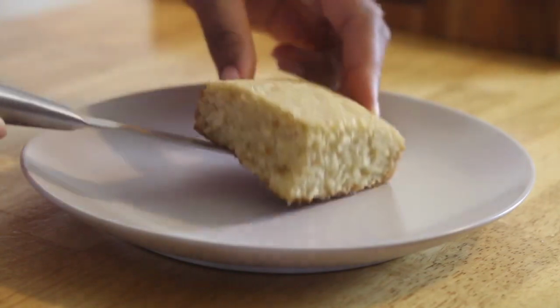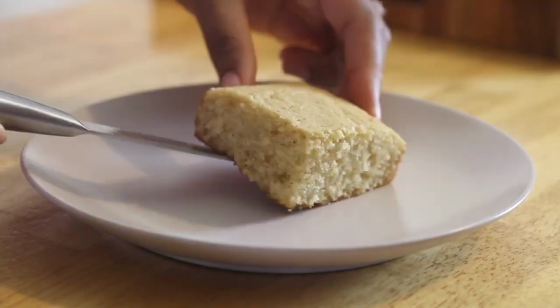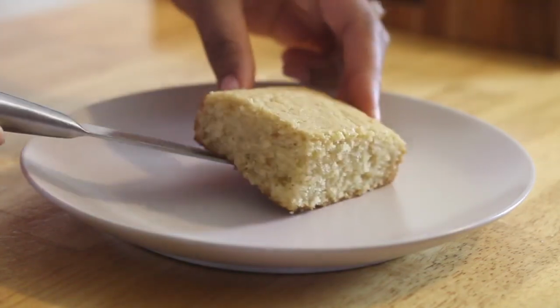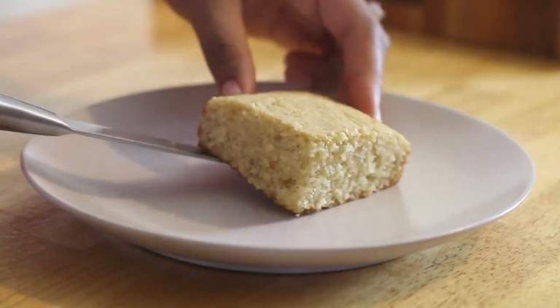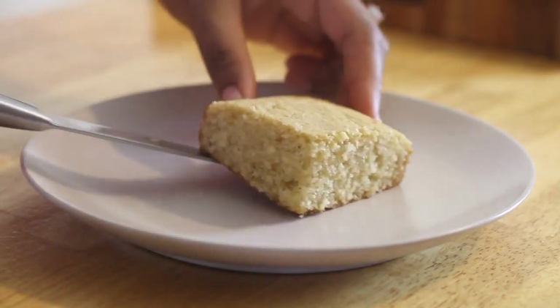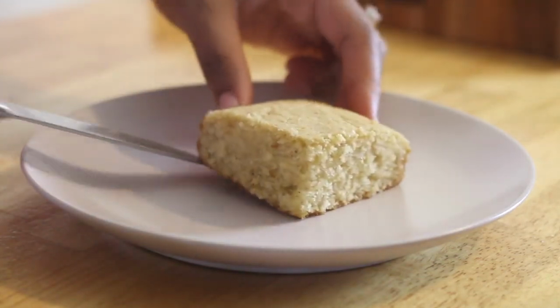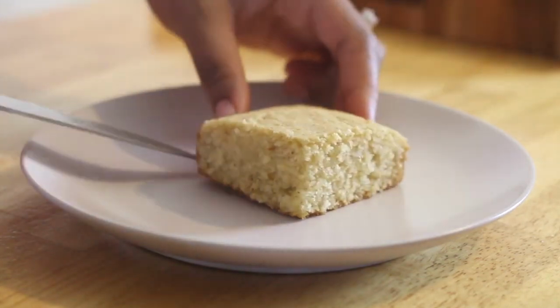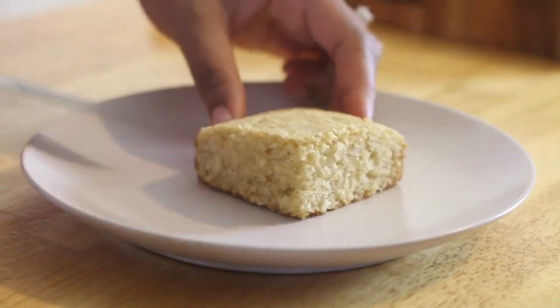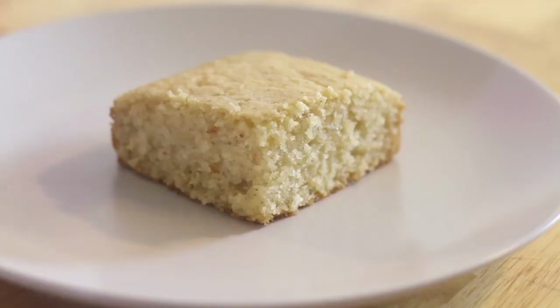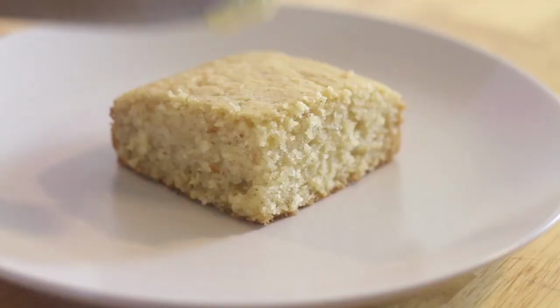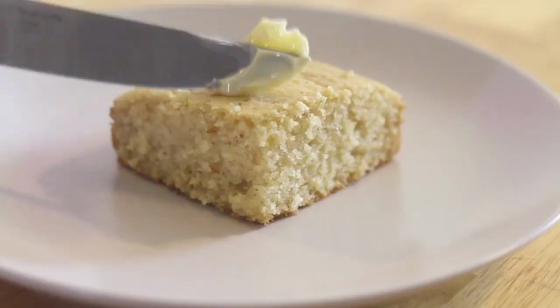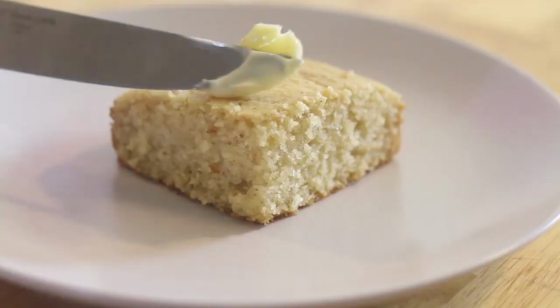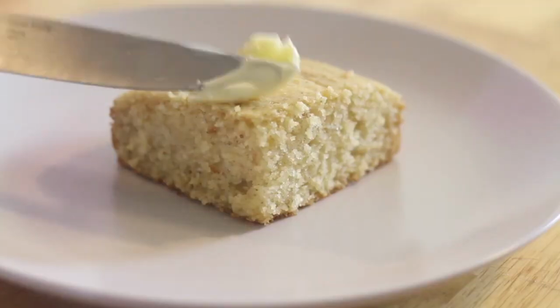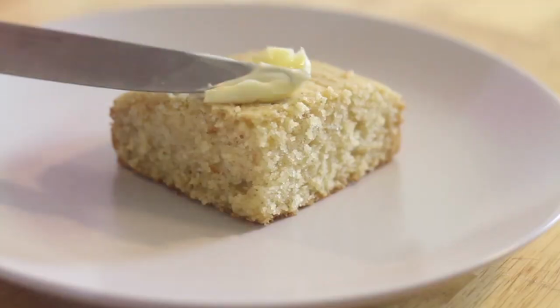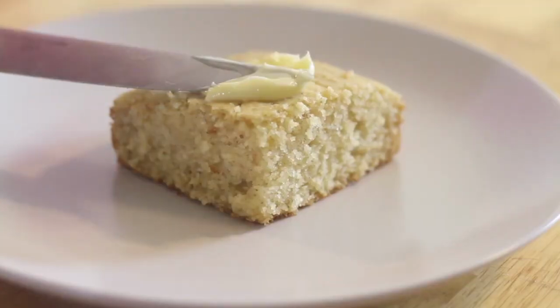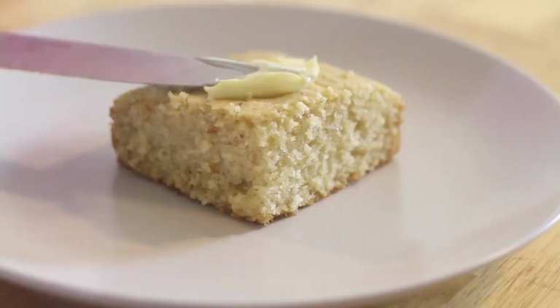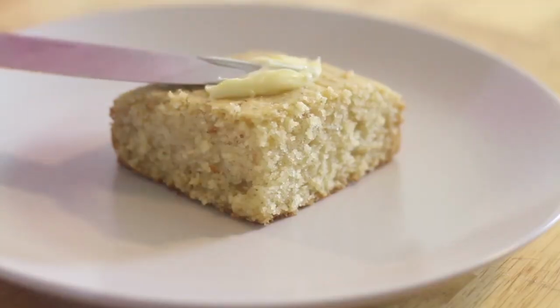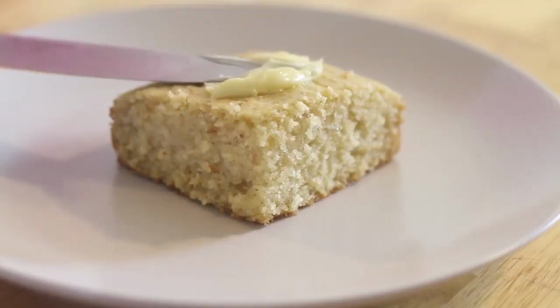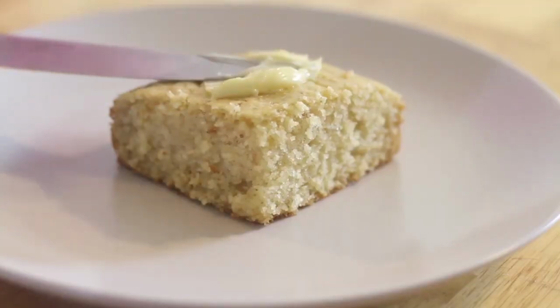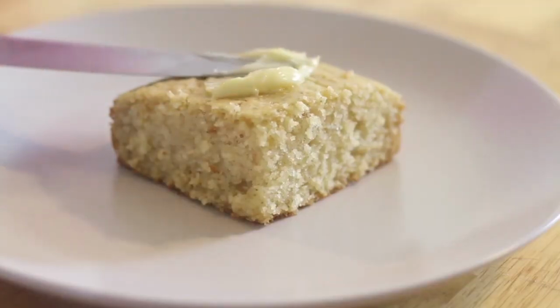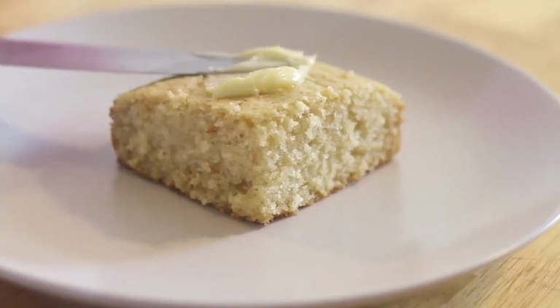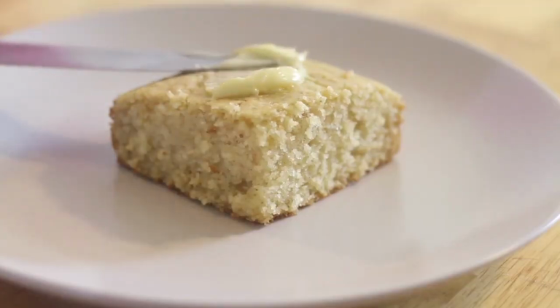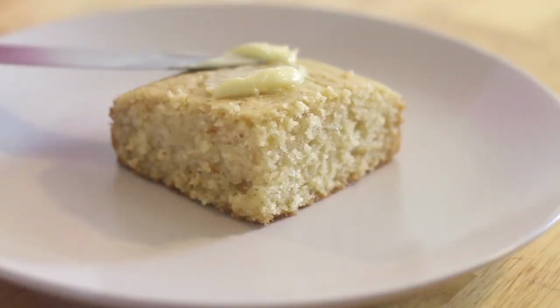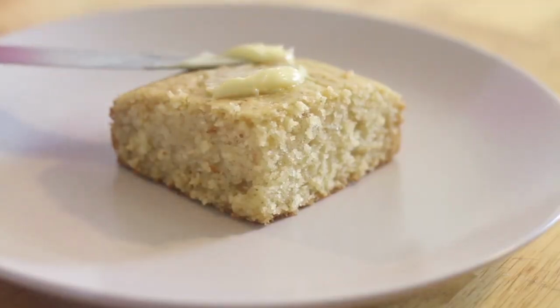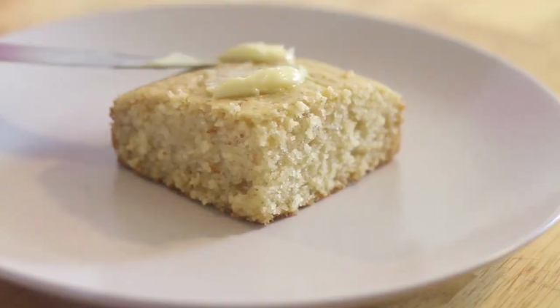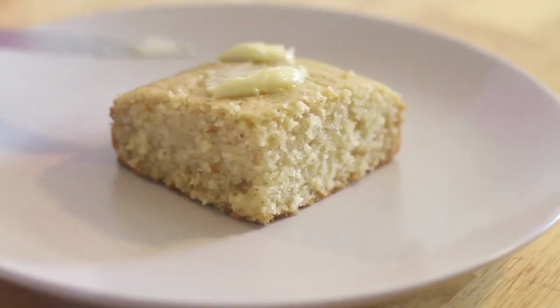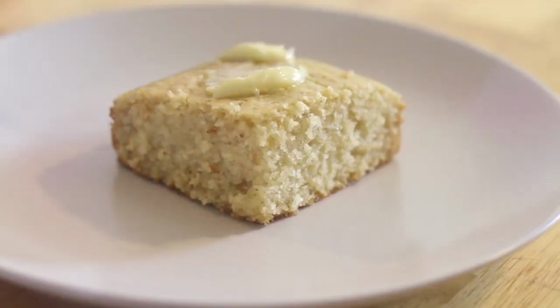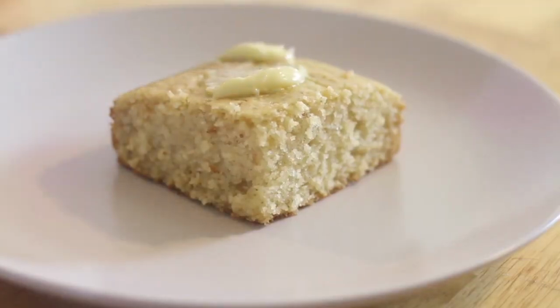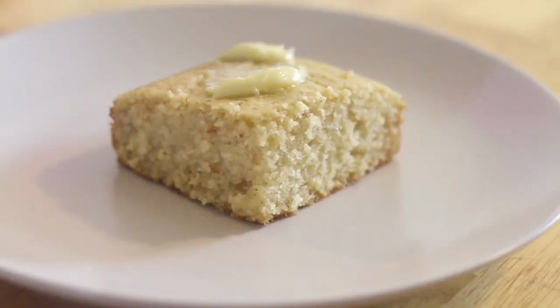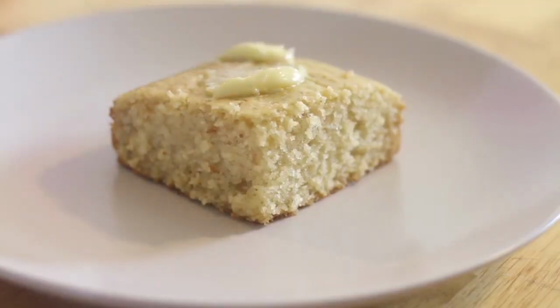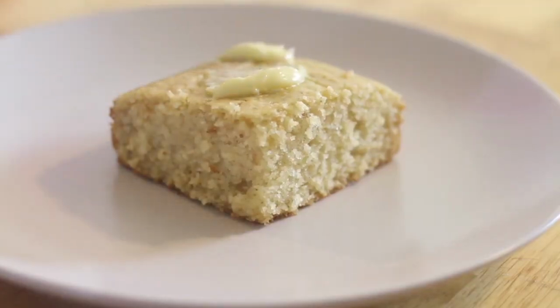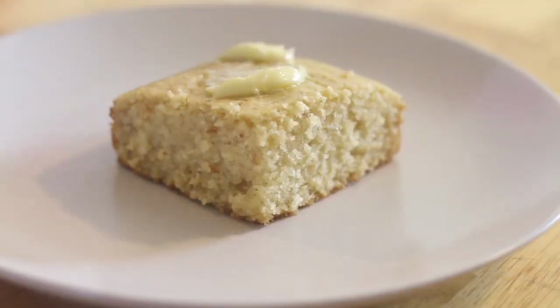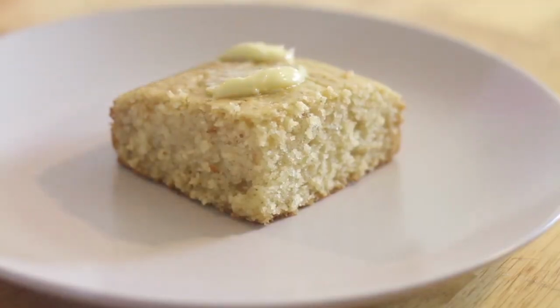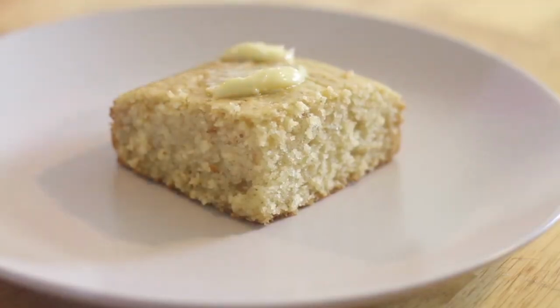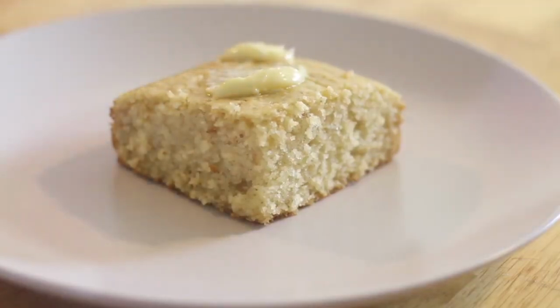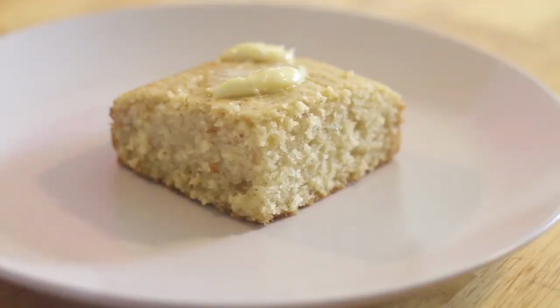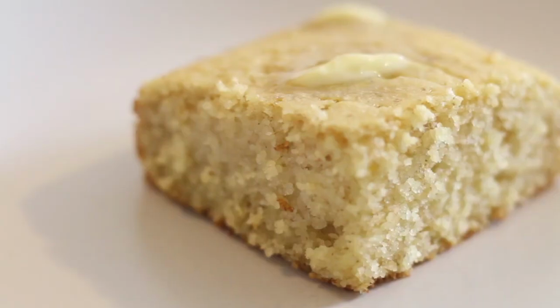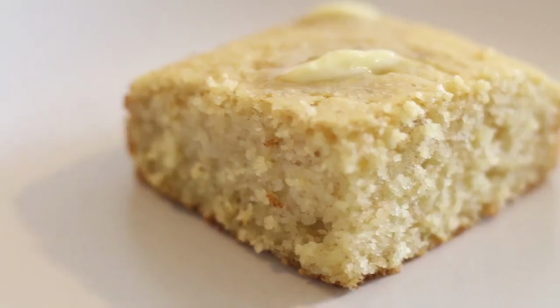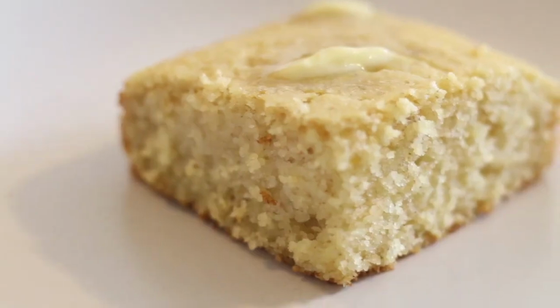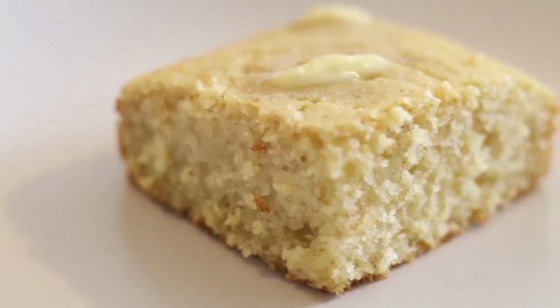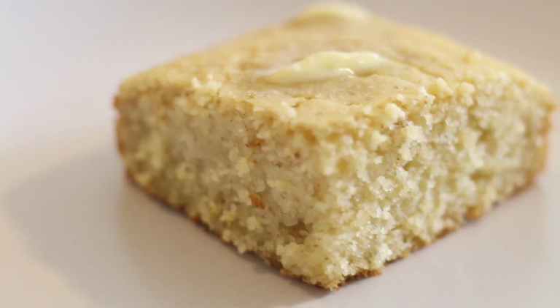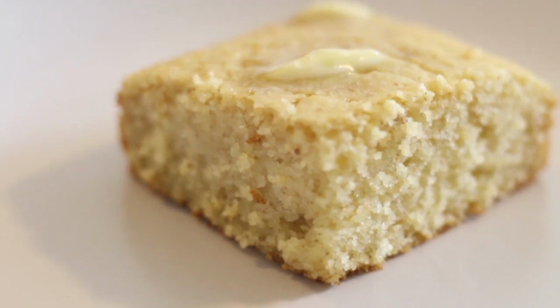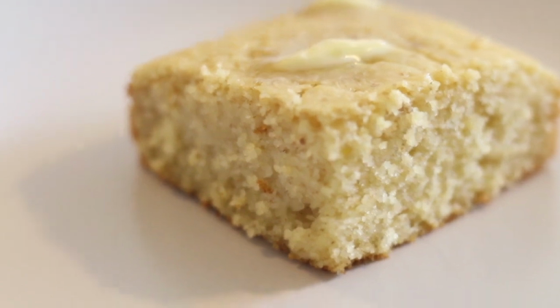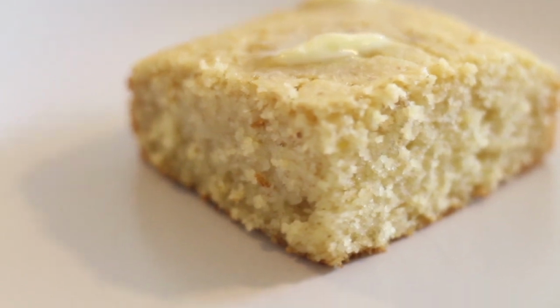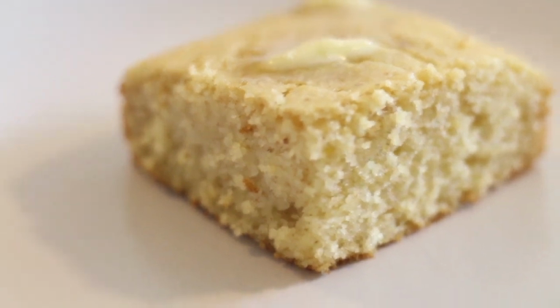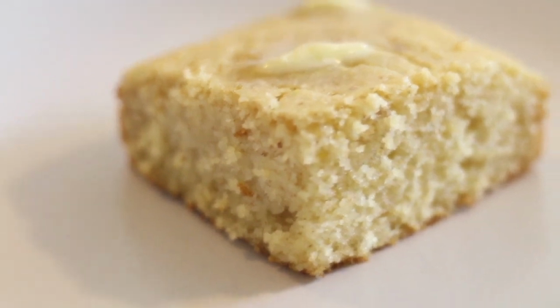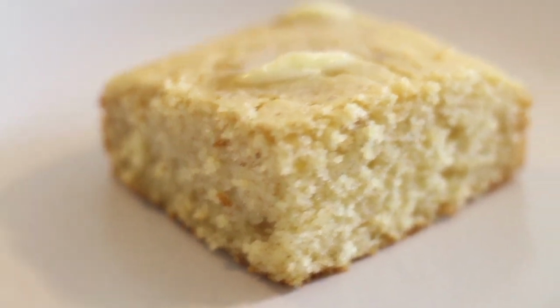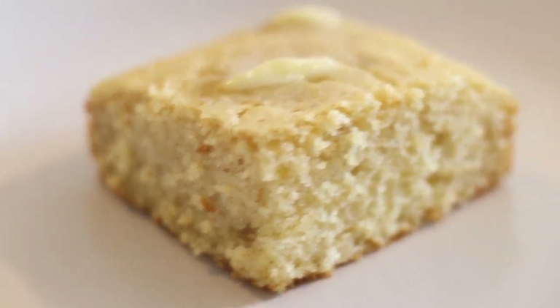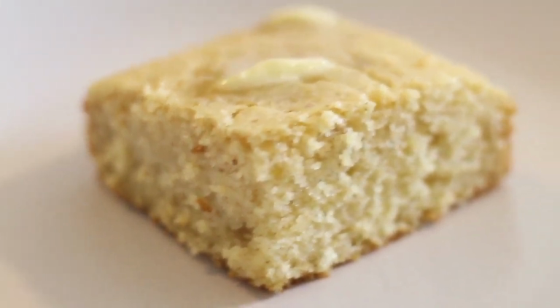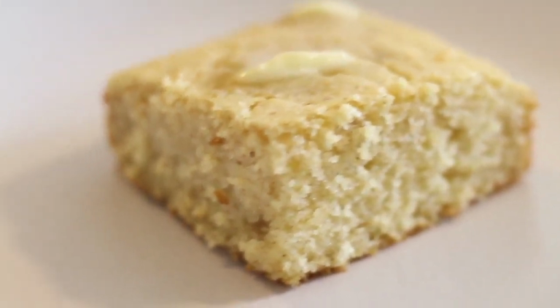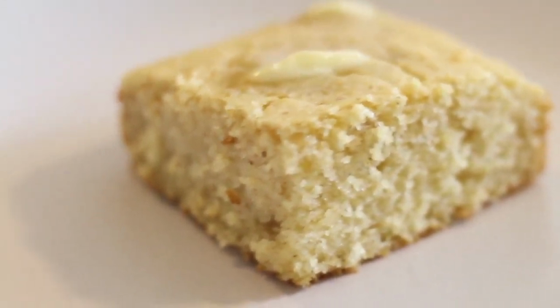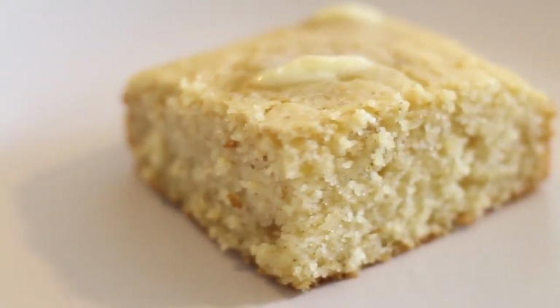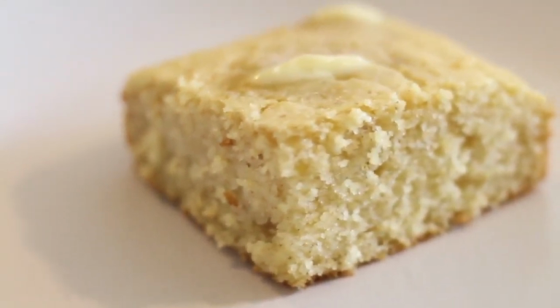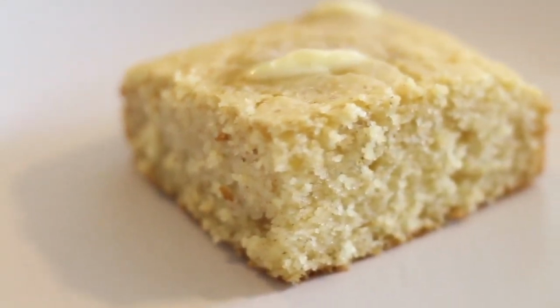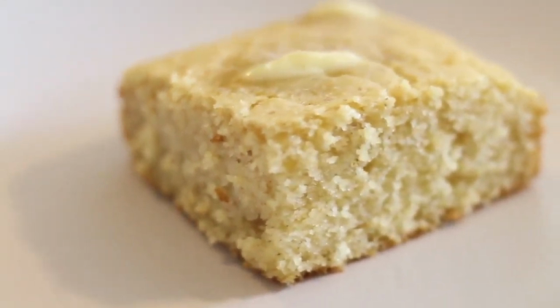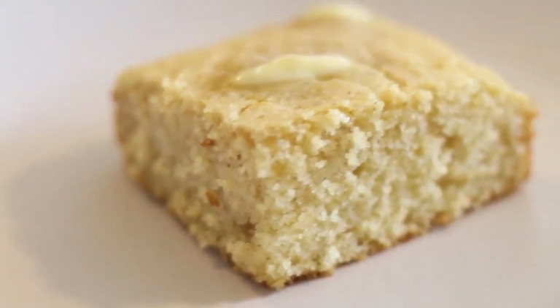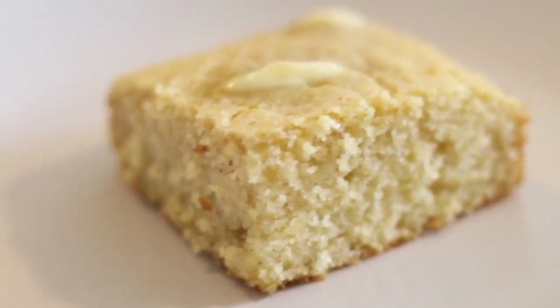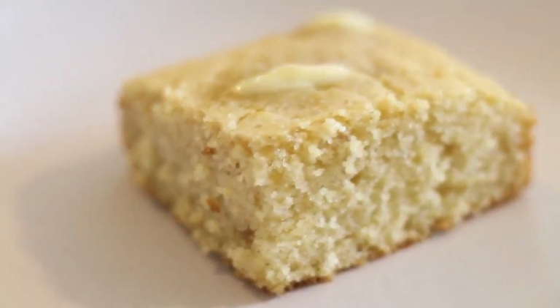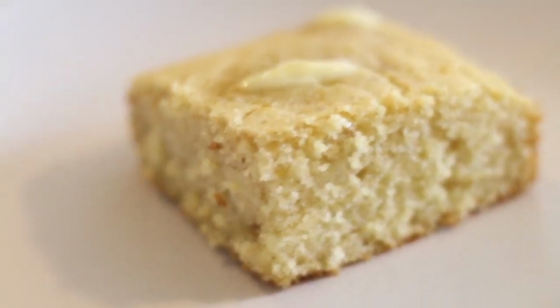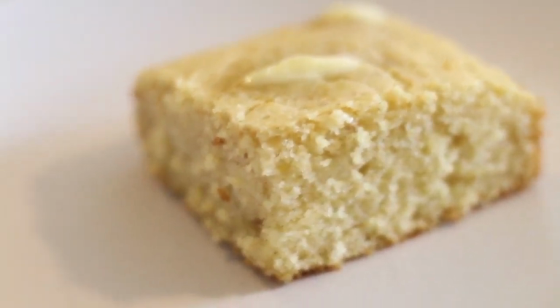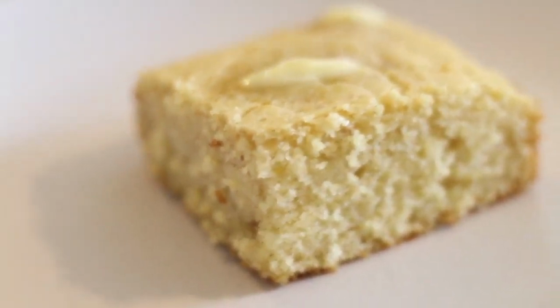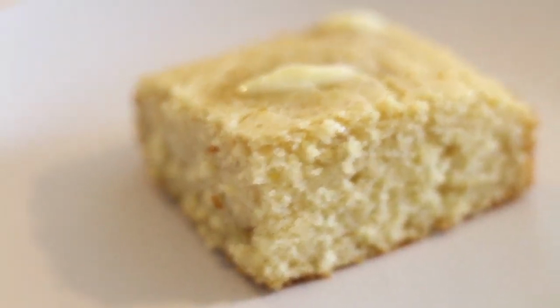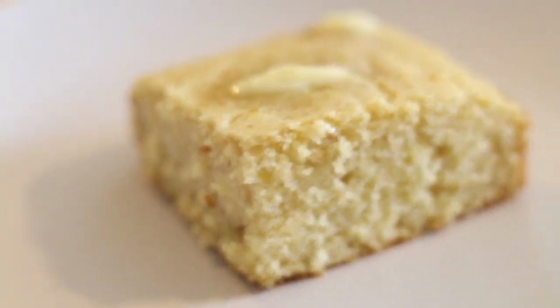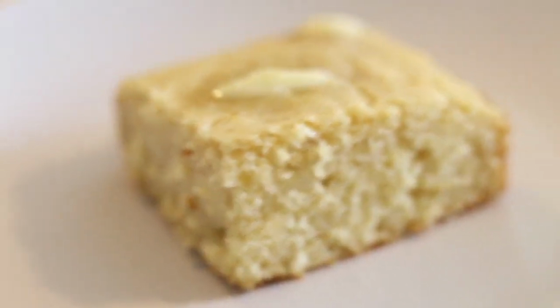Hey everyone, Sister Michelle here with SisterDIY.com and I am back with another video. Today we are making cream of wheat bread.